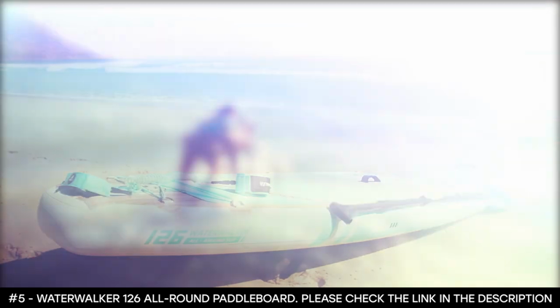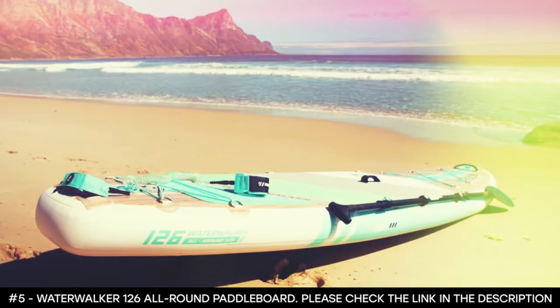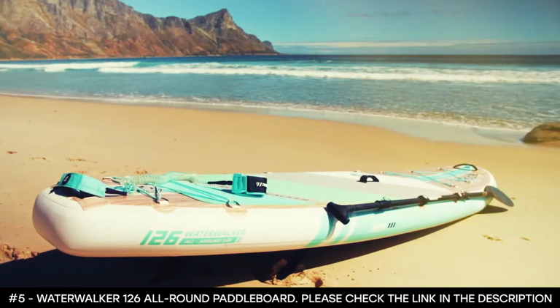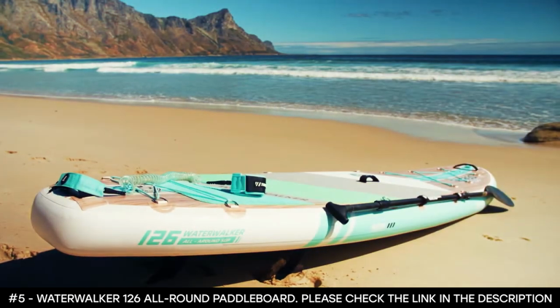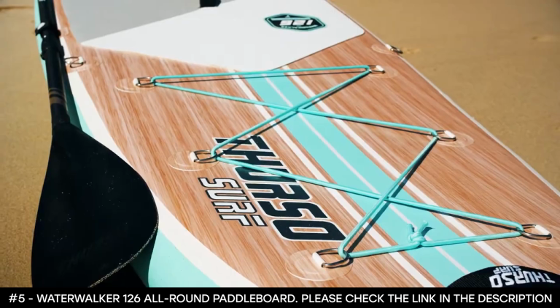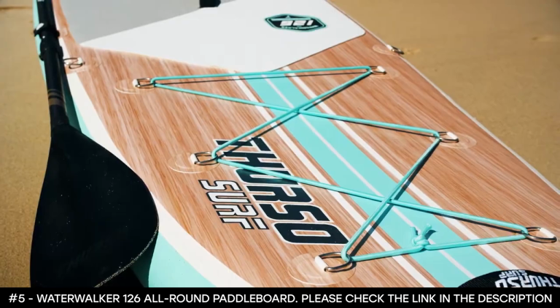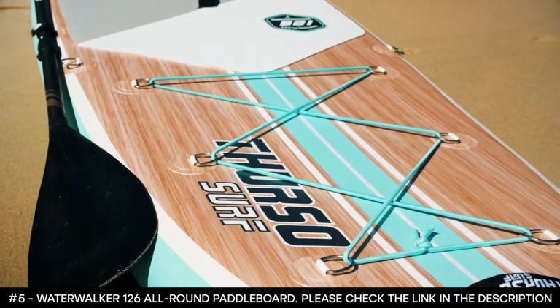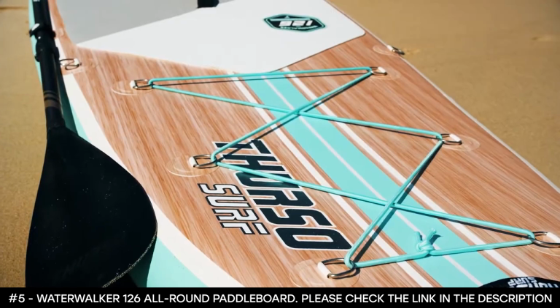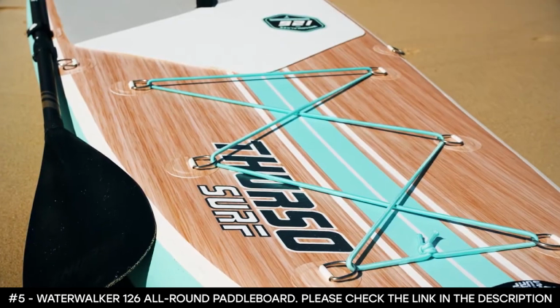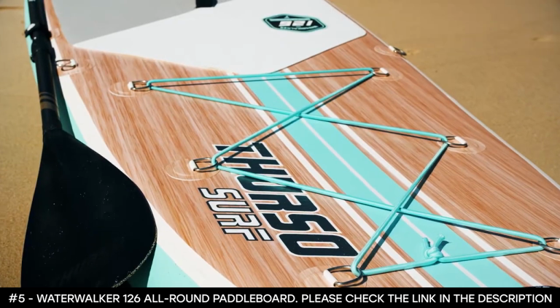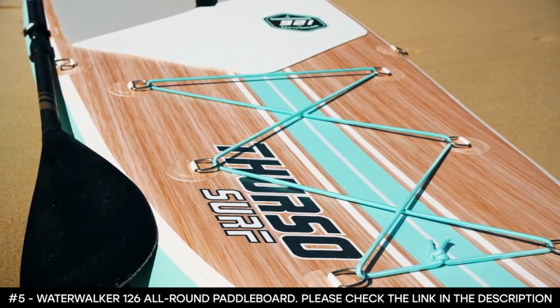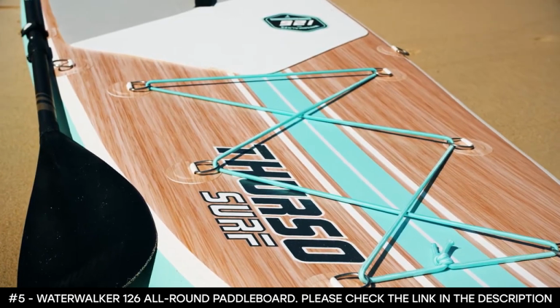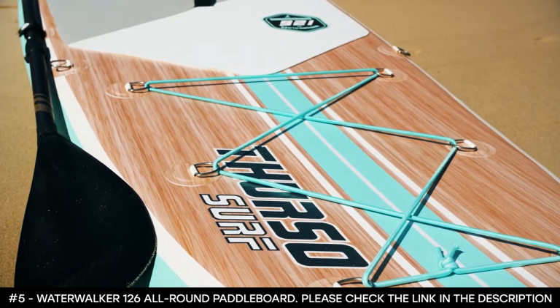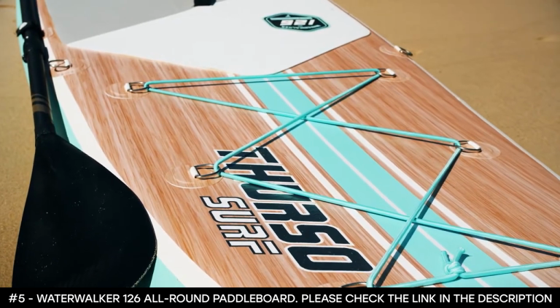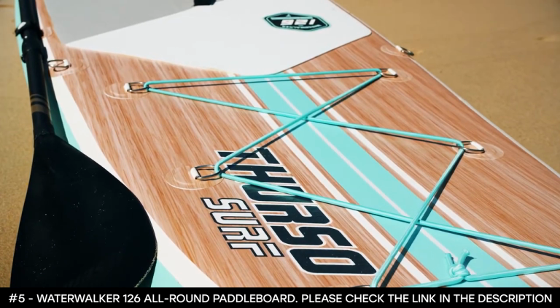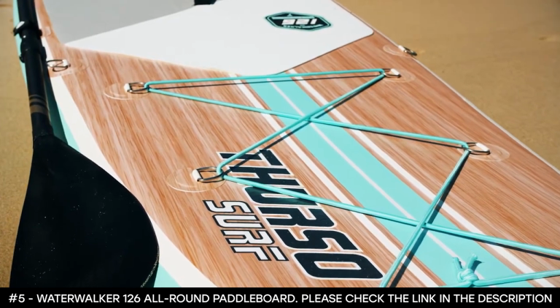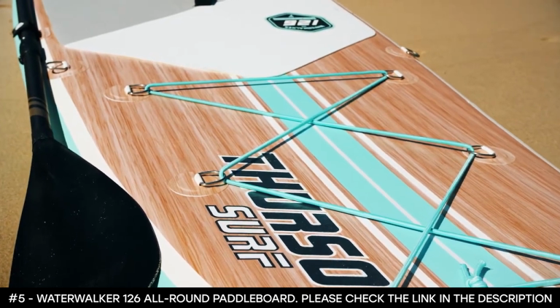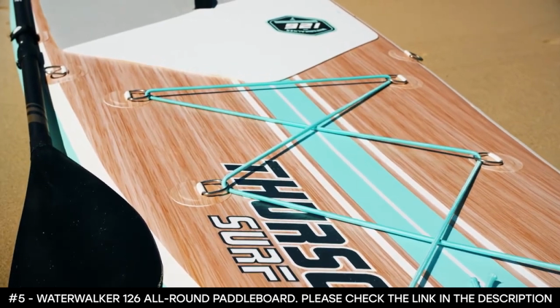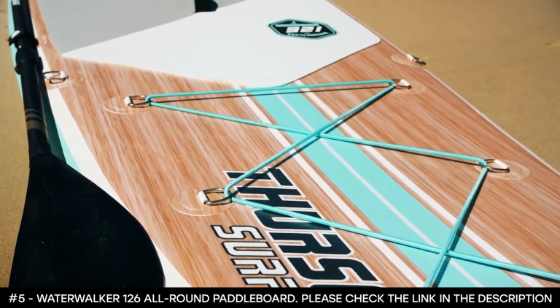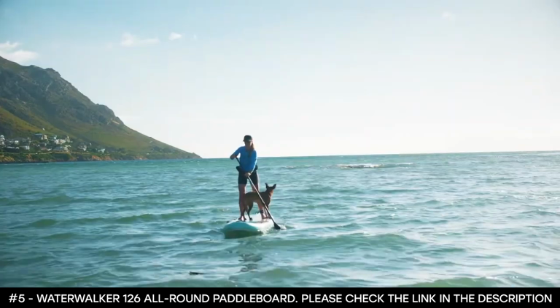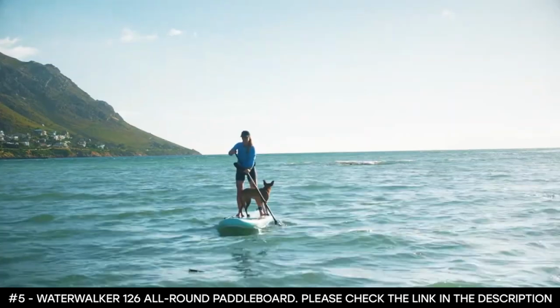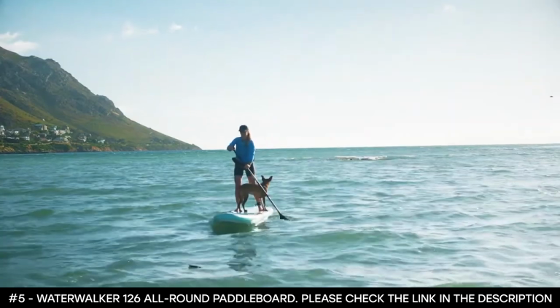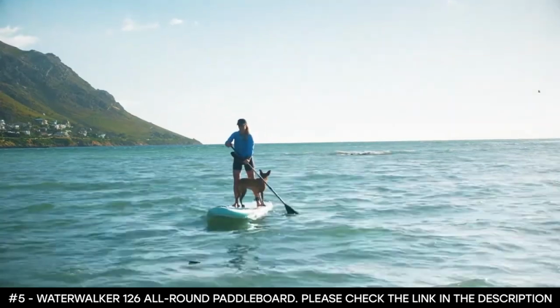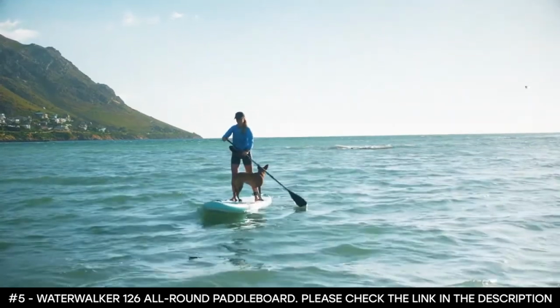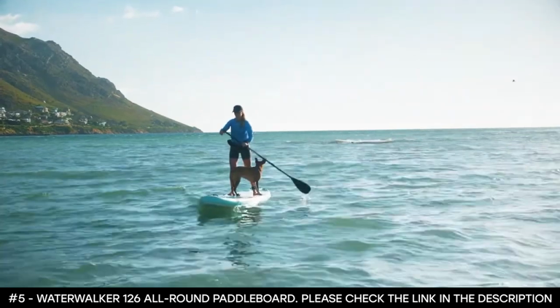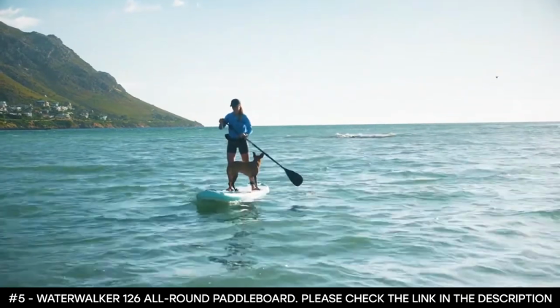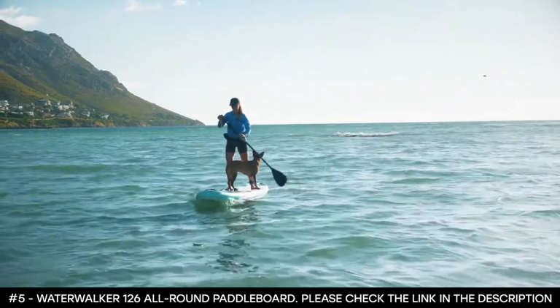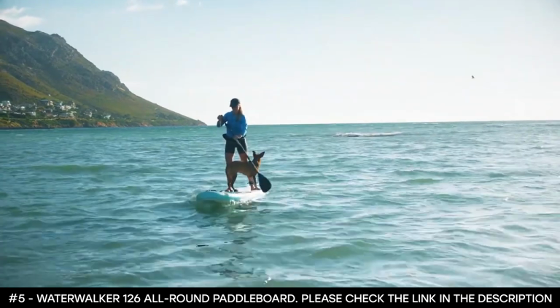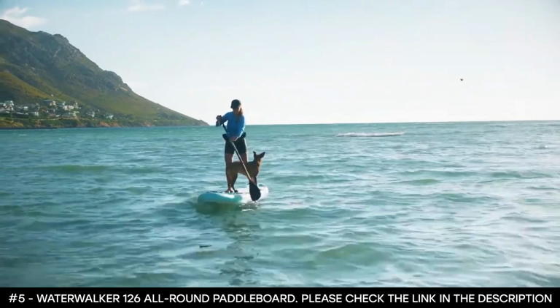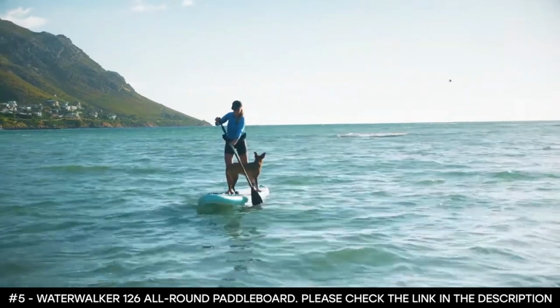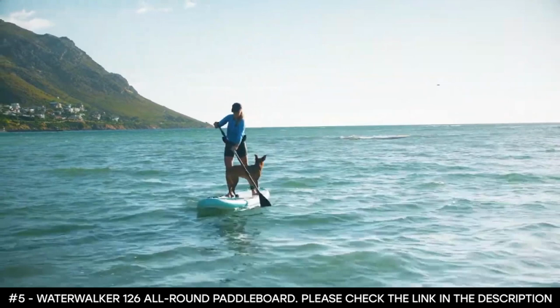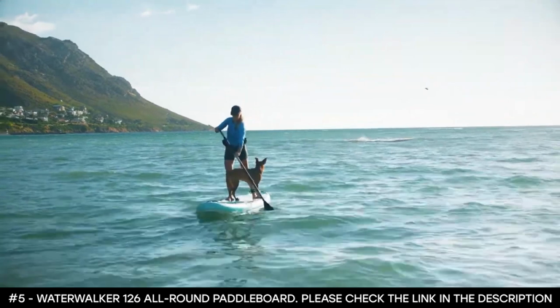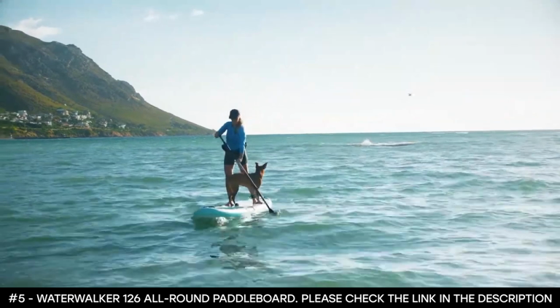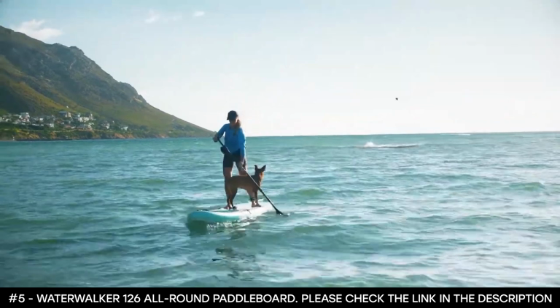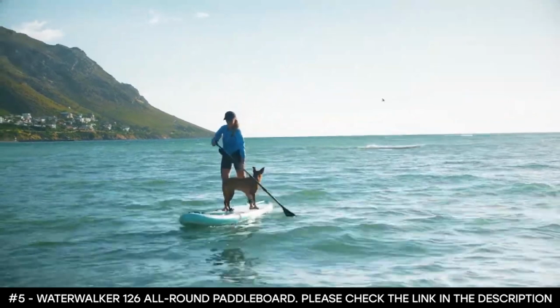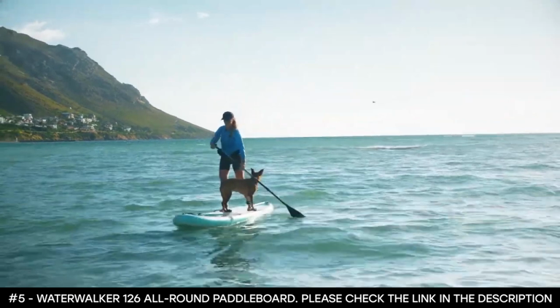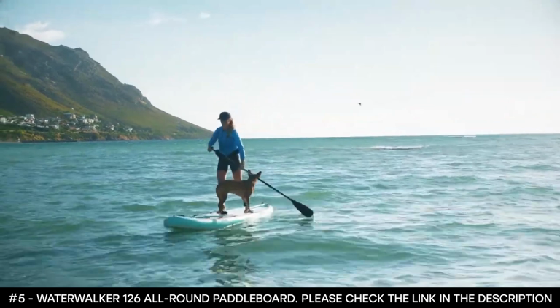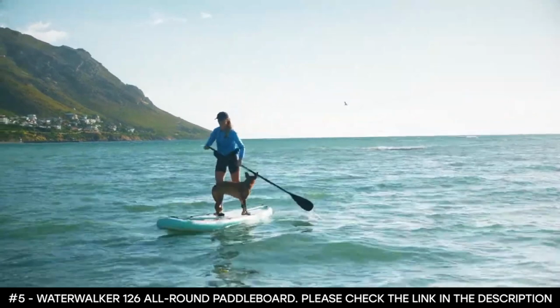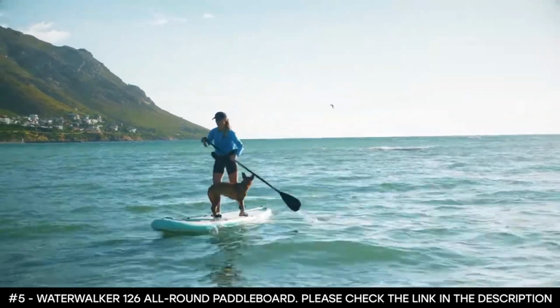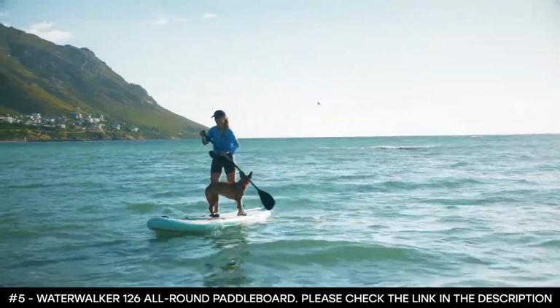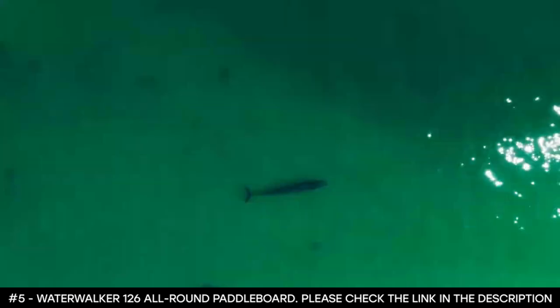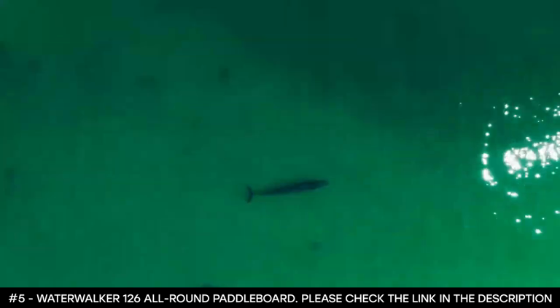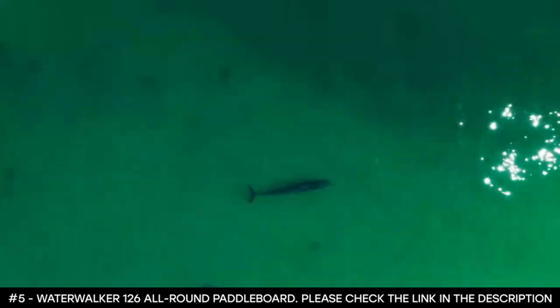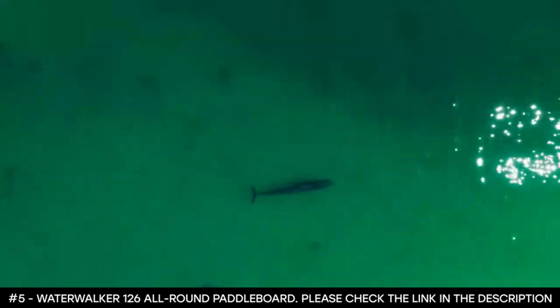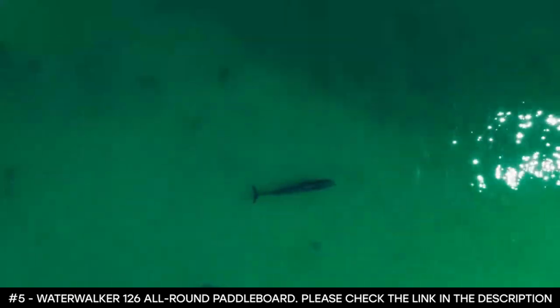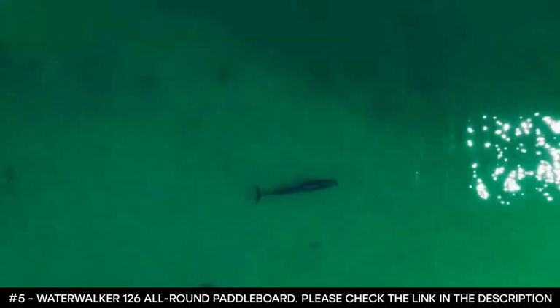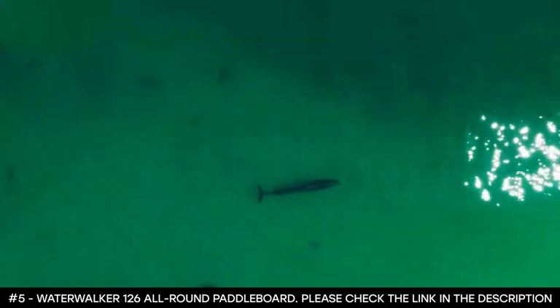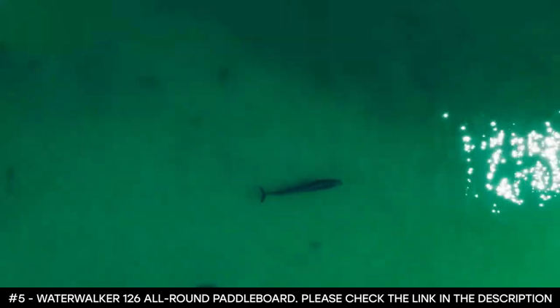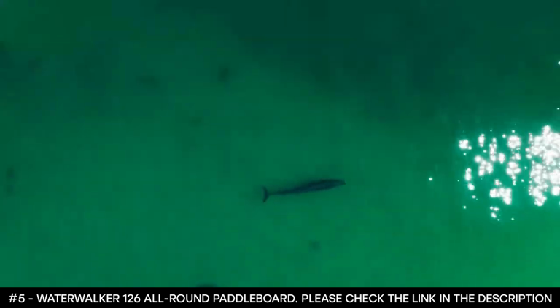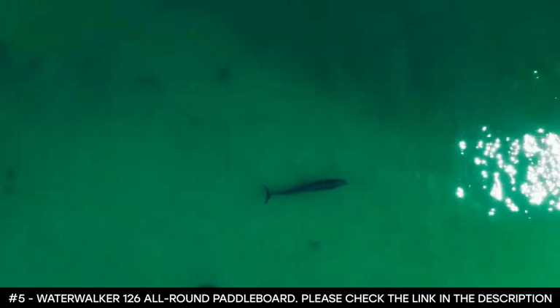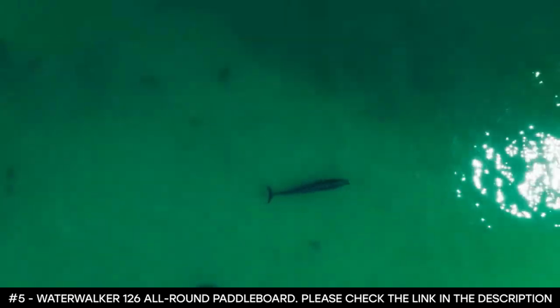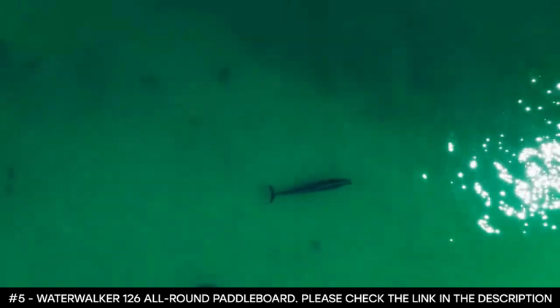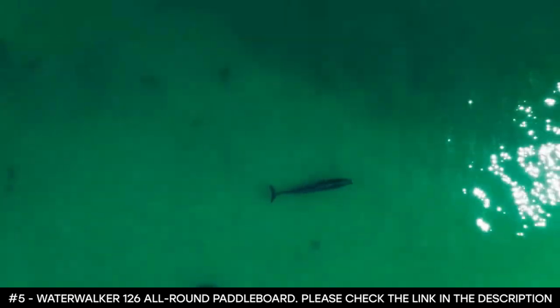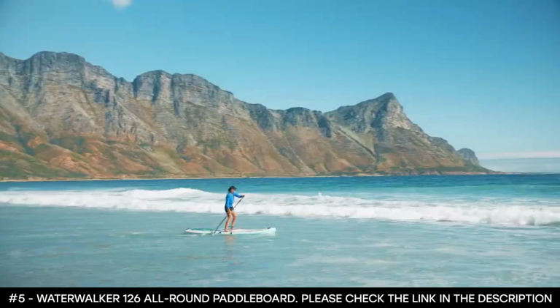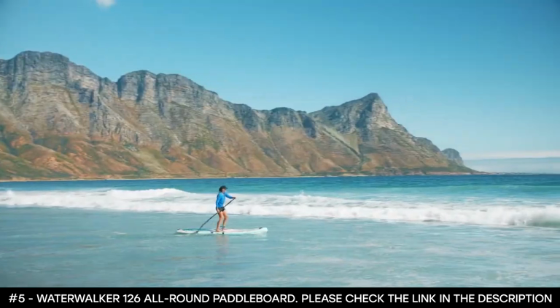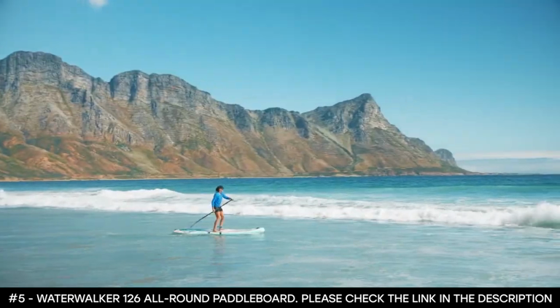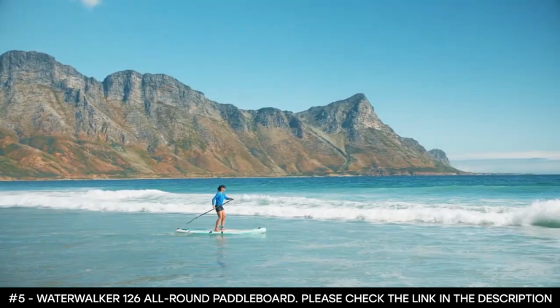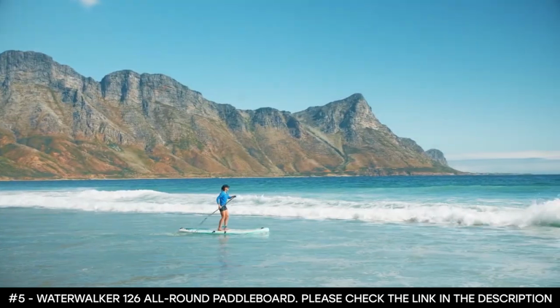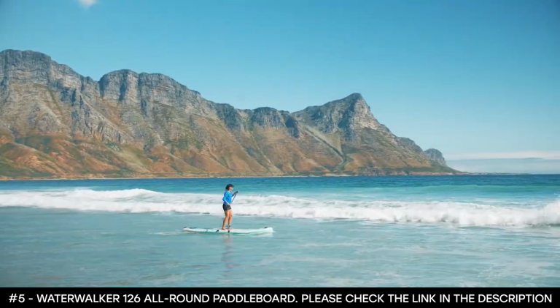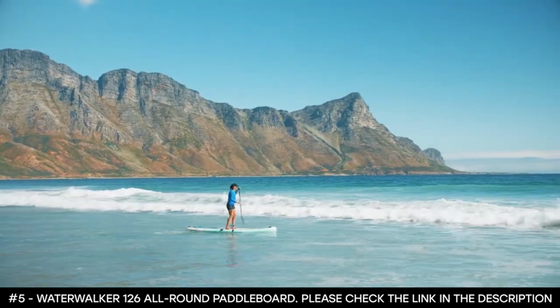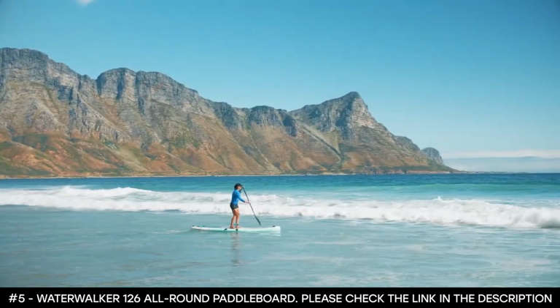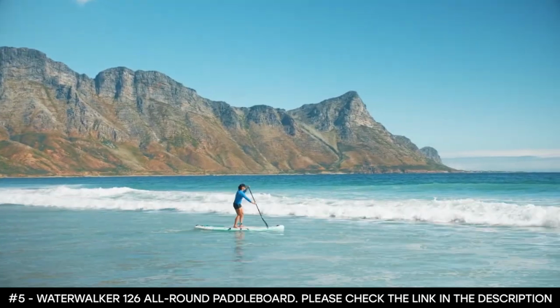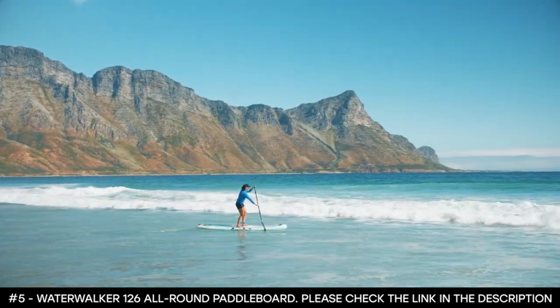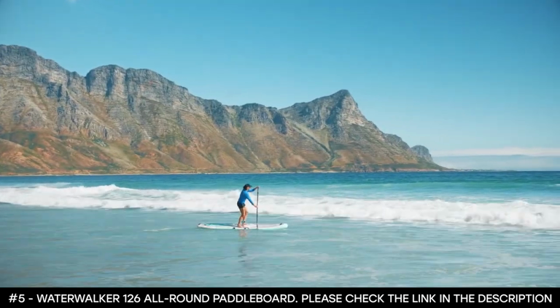Thanks to its impressive buoyancy, the Water Walker 126 is the best all-around SUP for paddling with pets and kids.